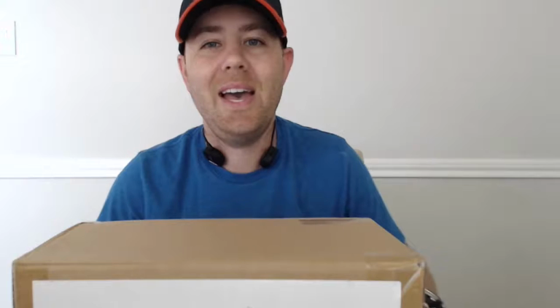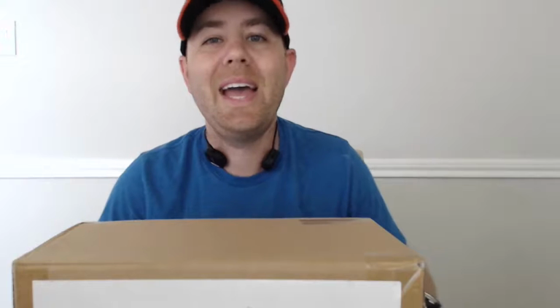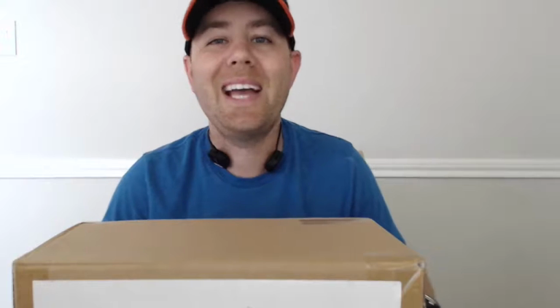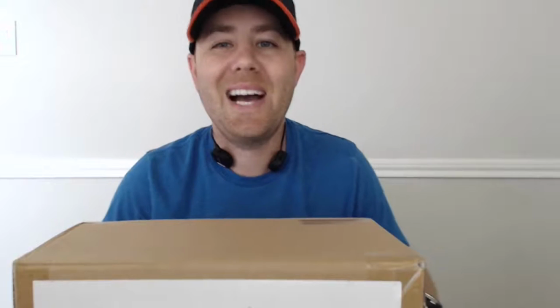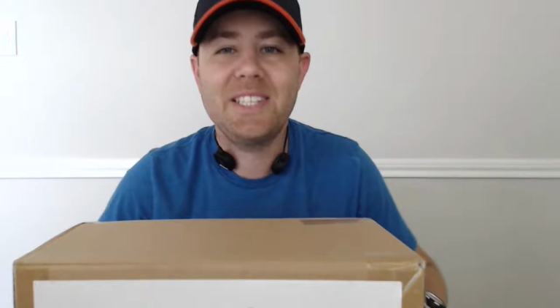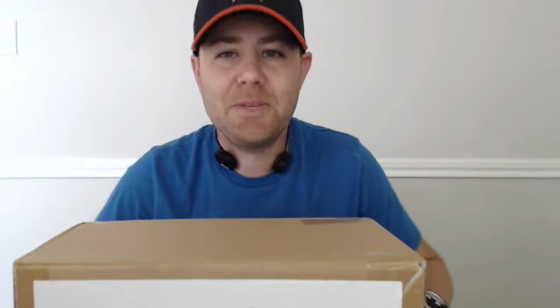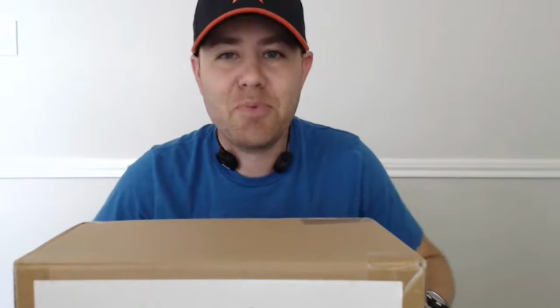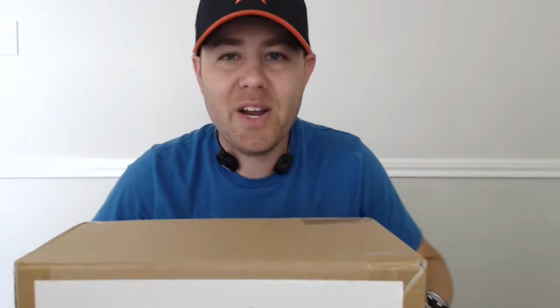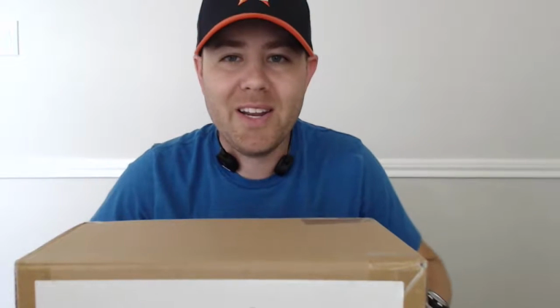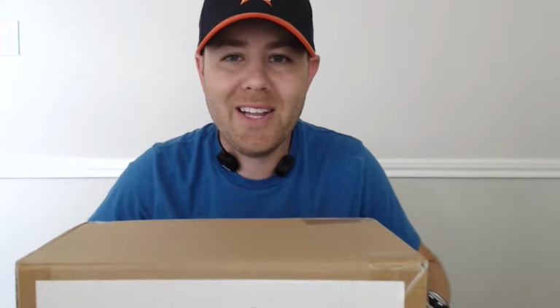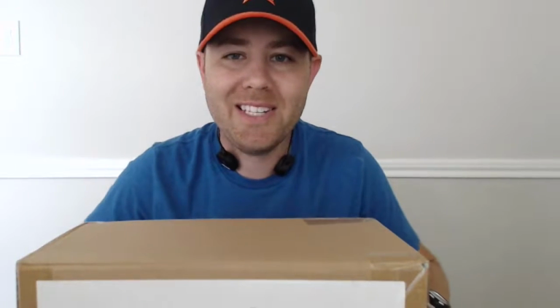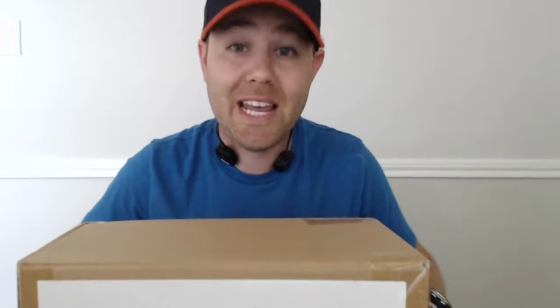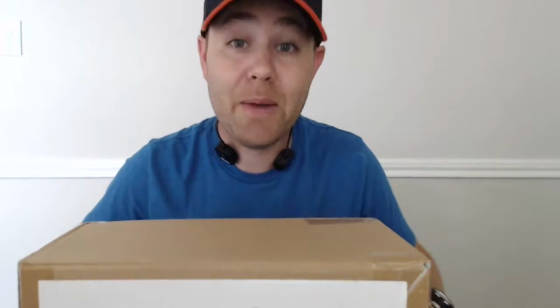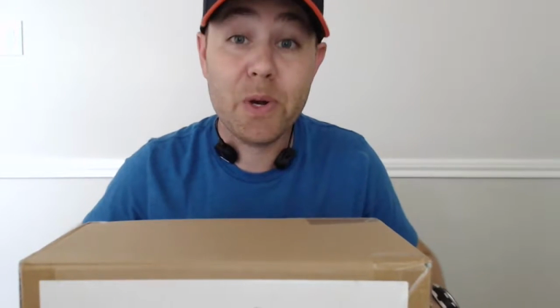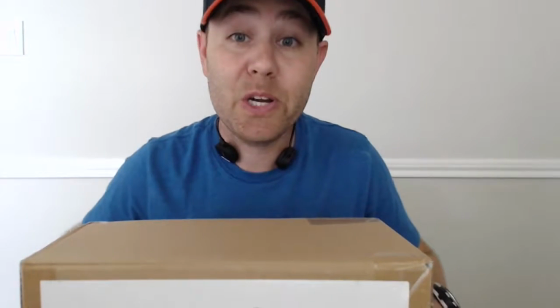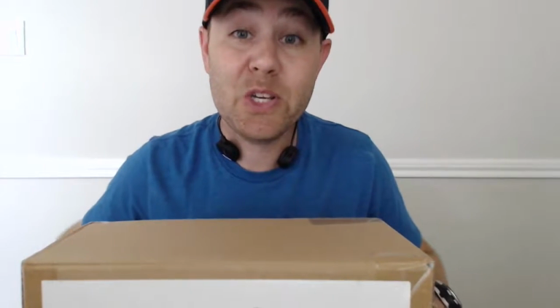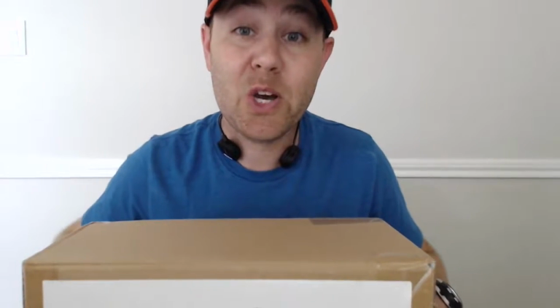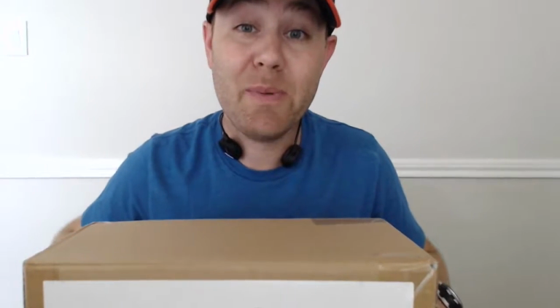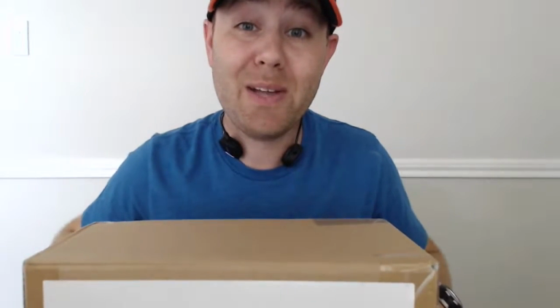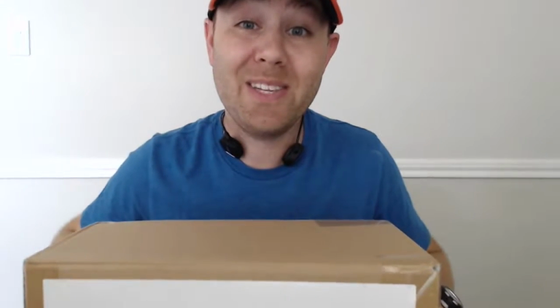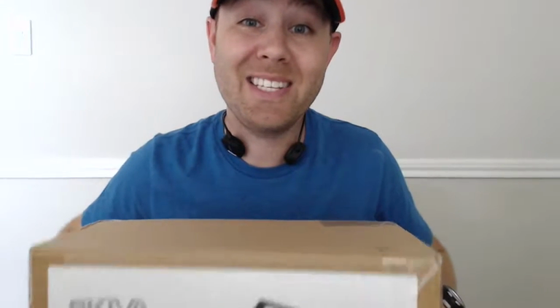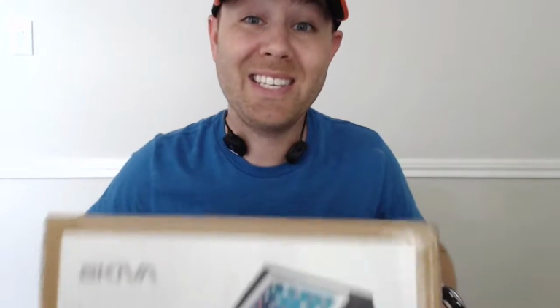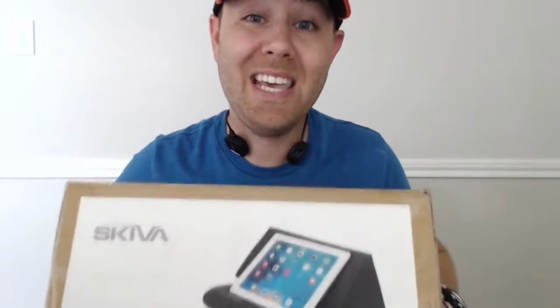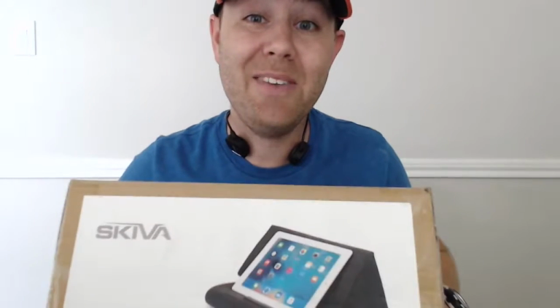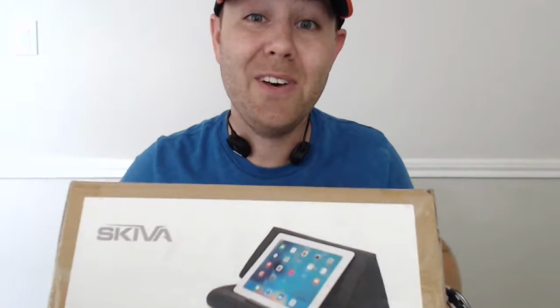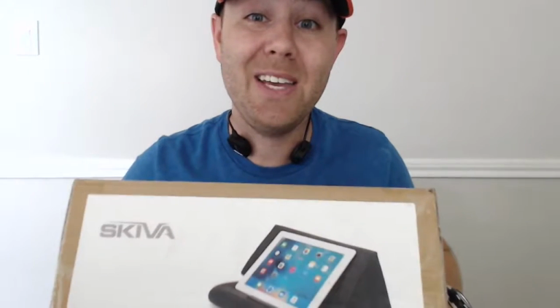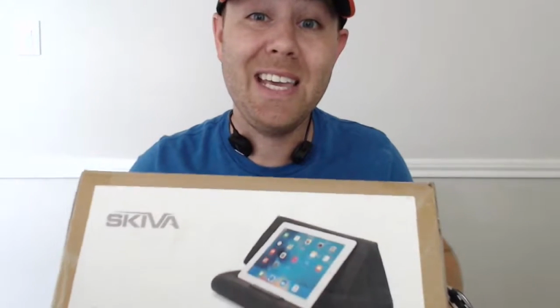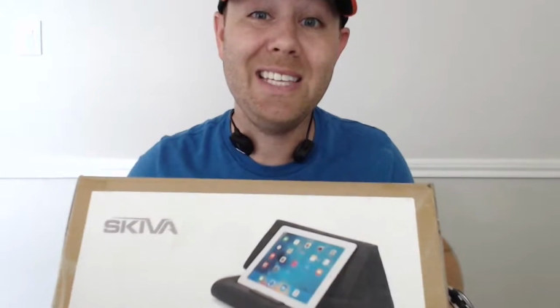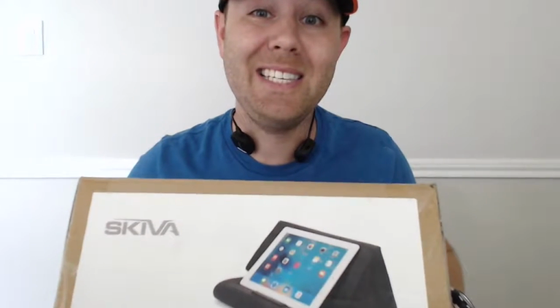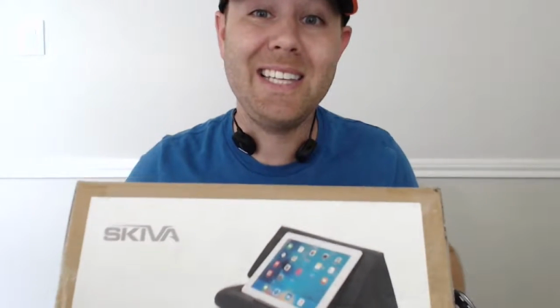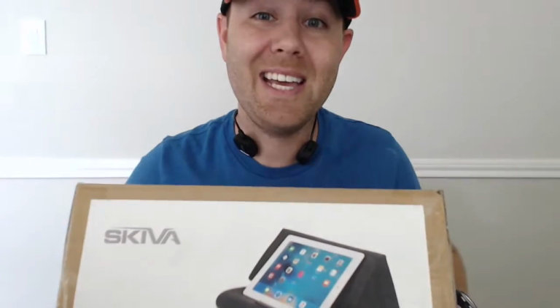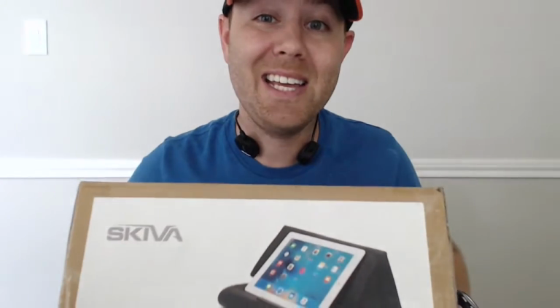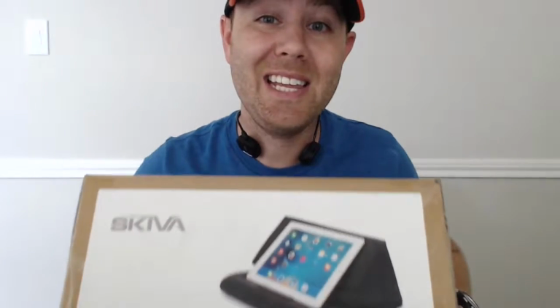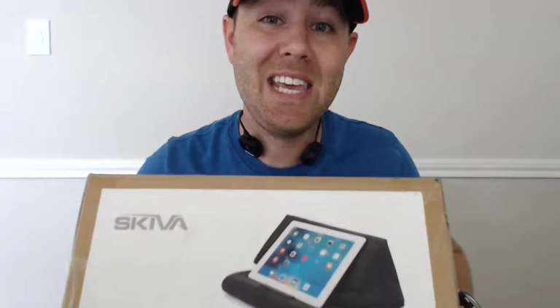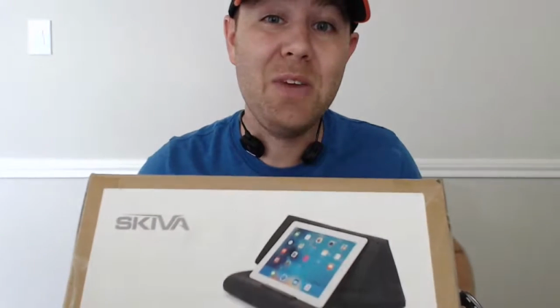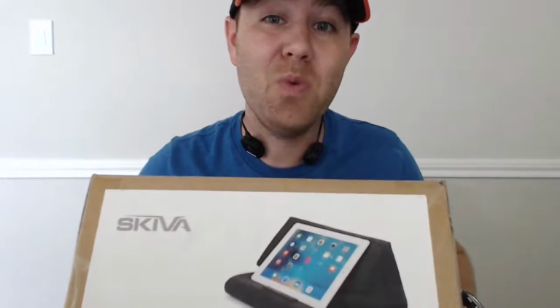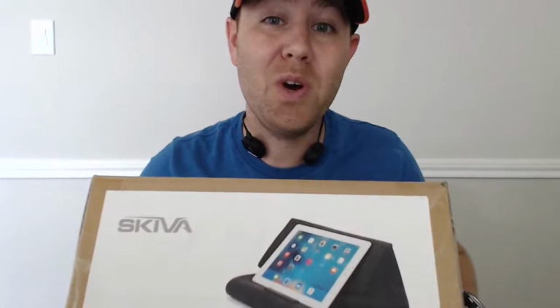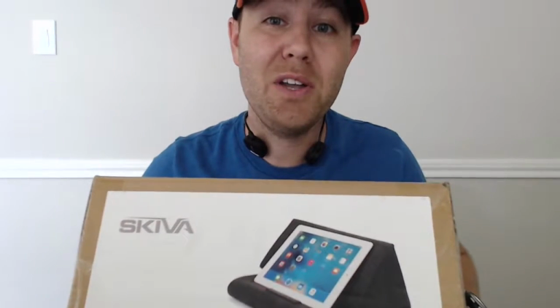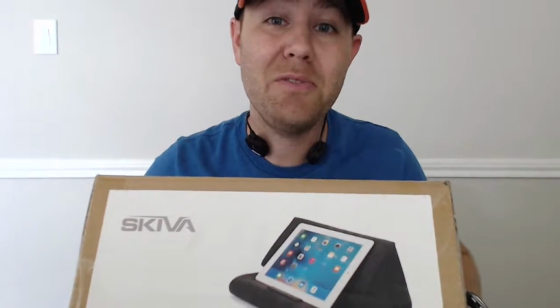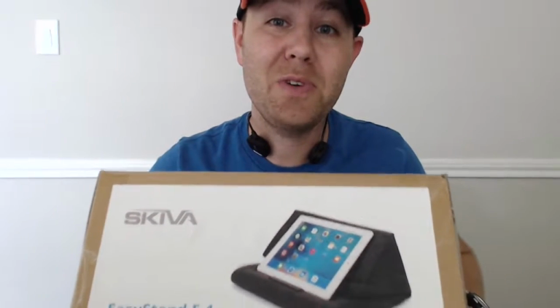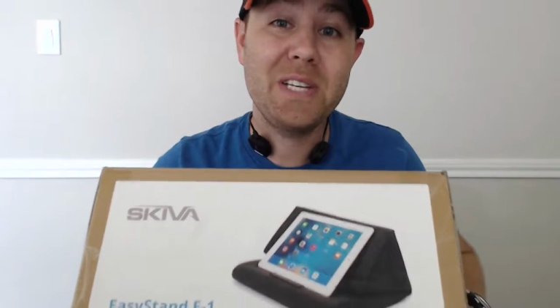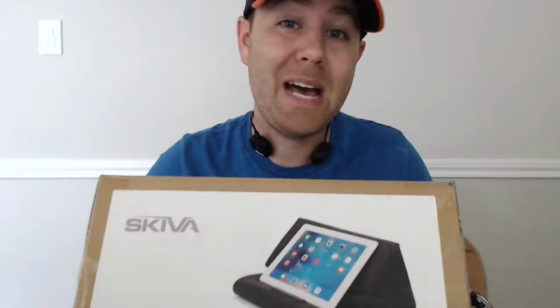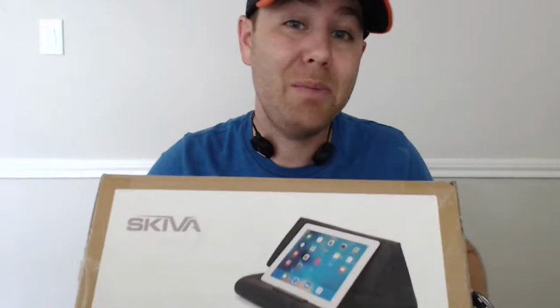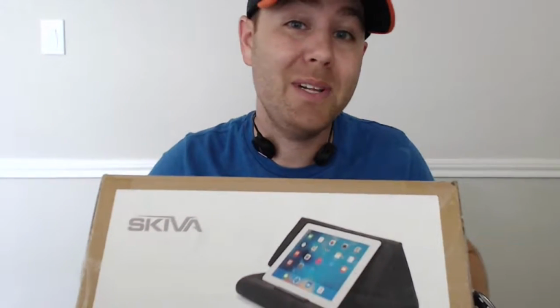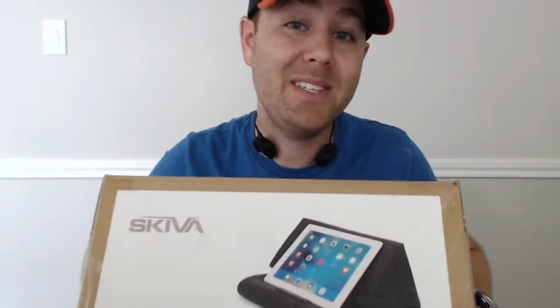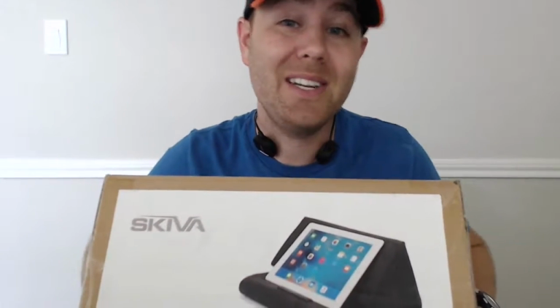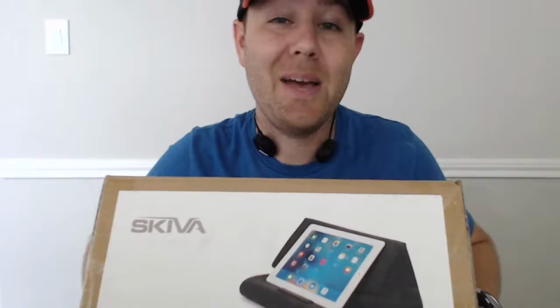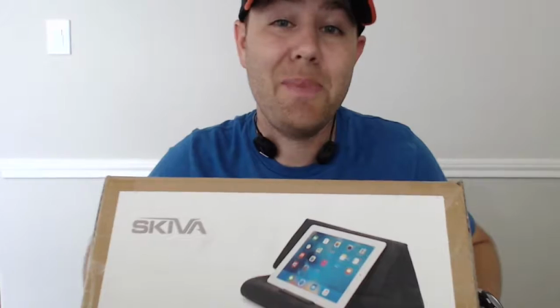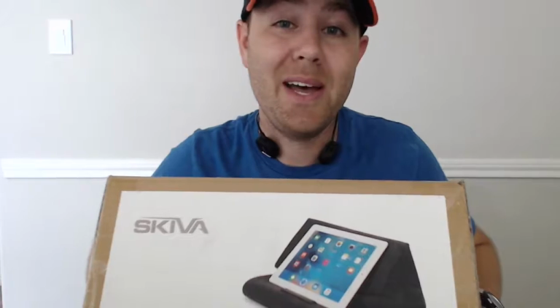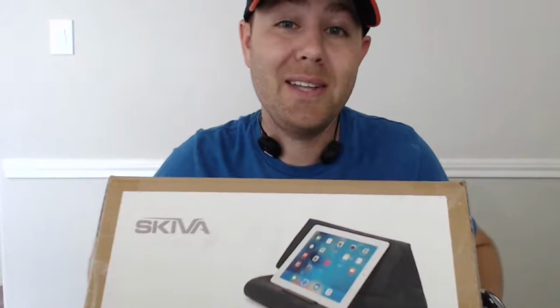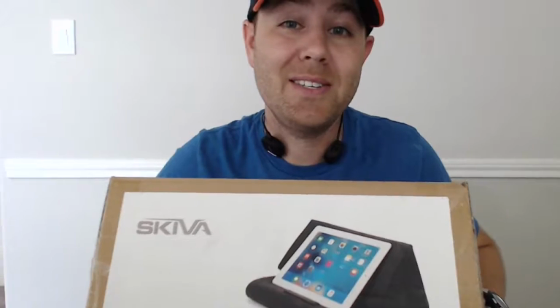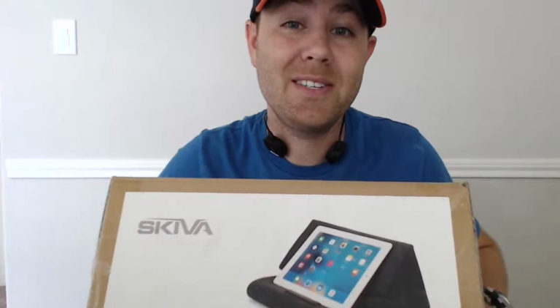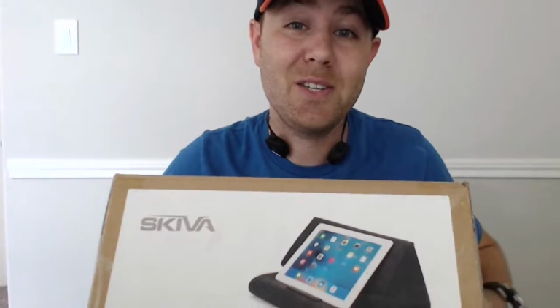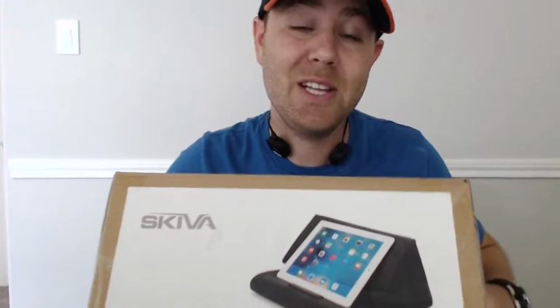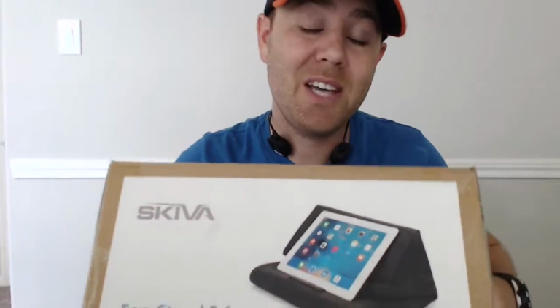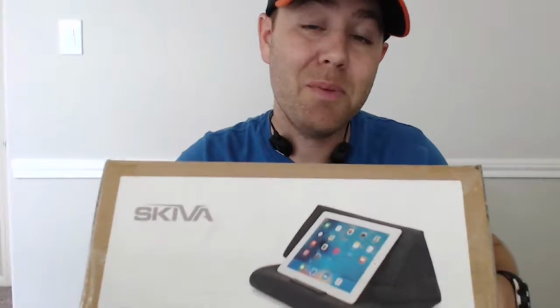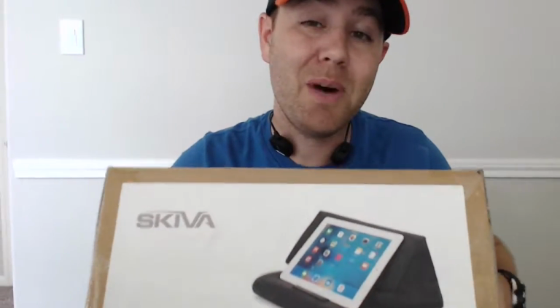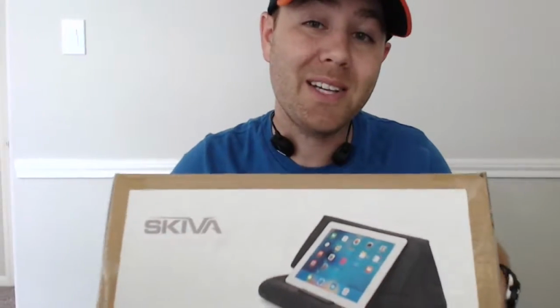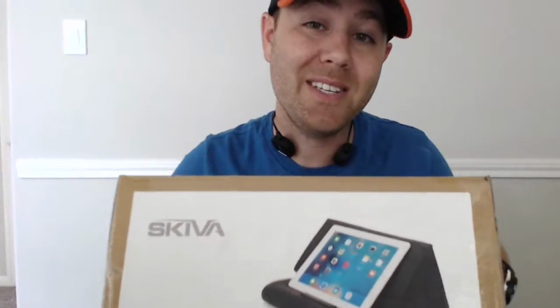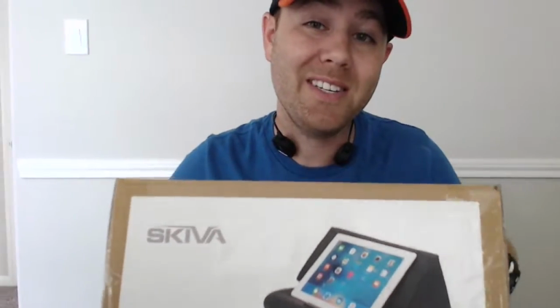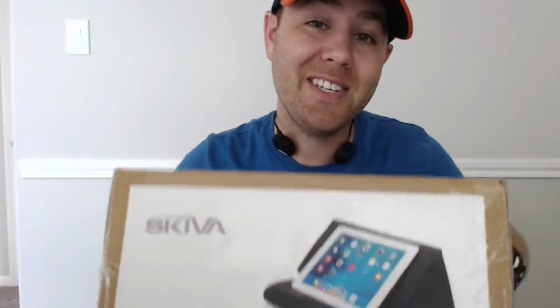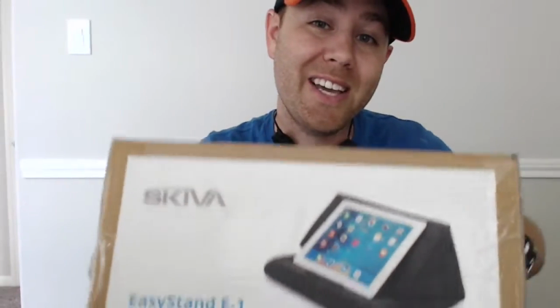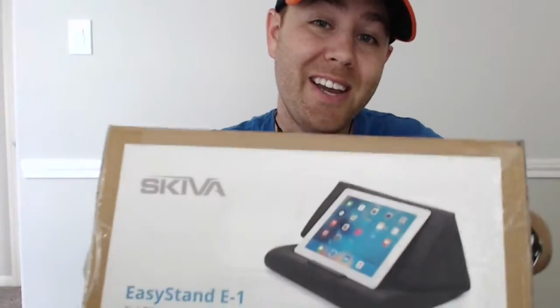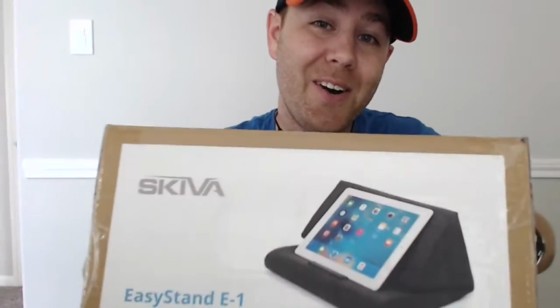Hey guys, it's Brandon, and today we're going to talk about the Skiva Easy Stand E1 for tablets and iPads. So let's unbox it and check it out.